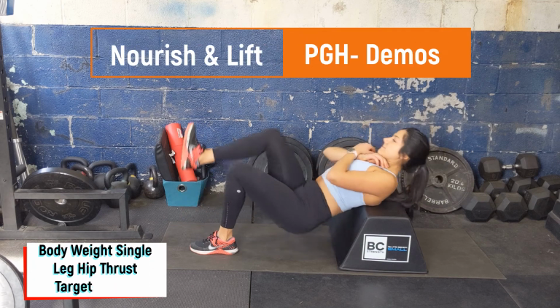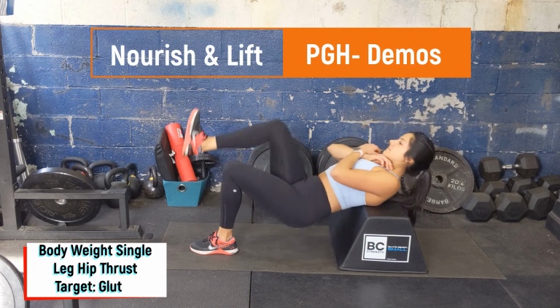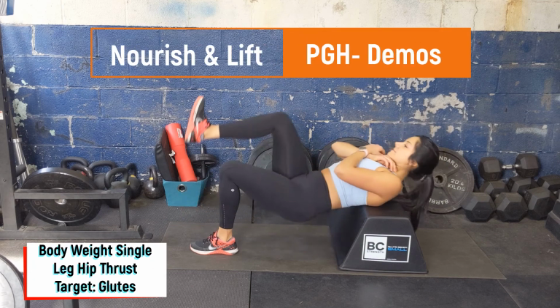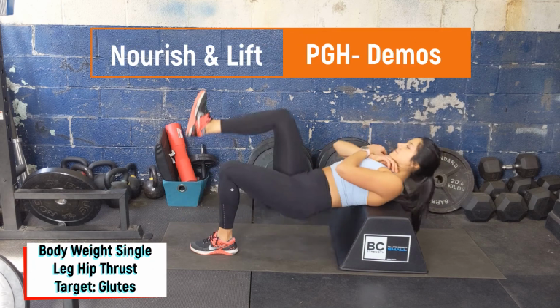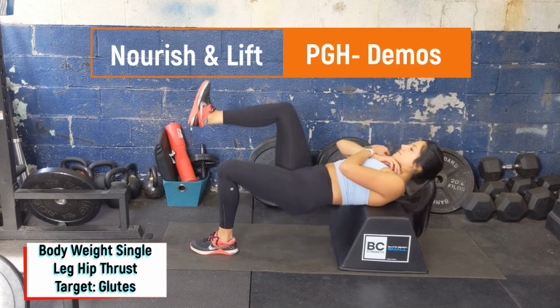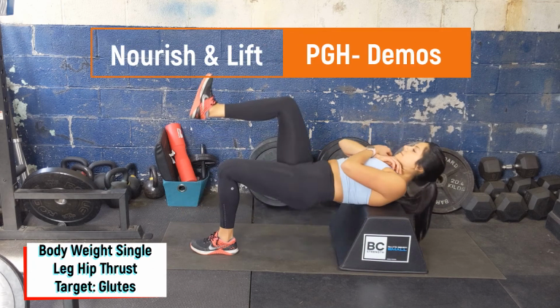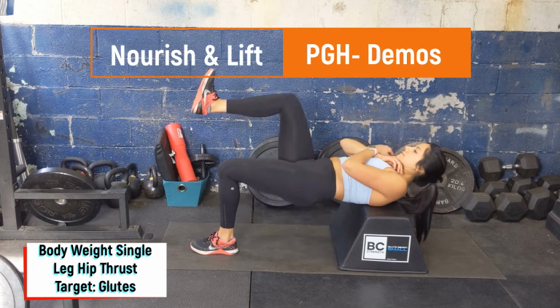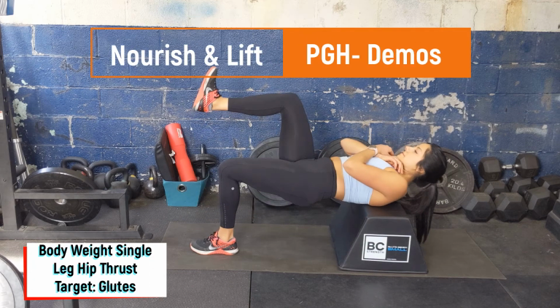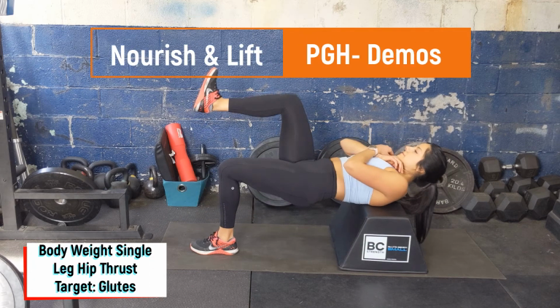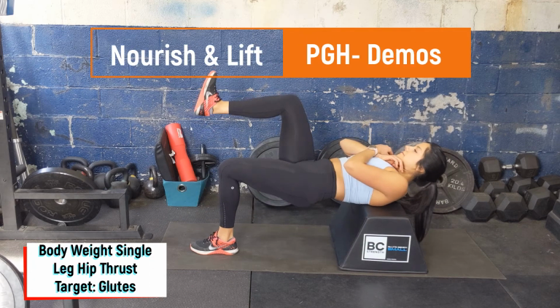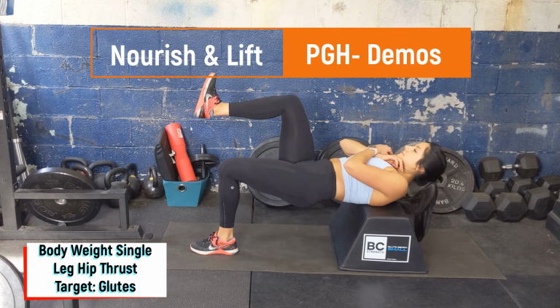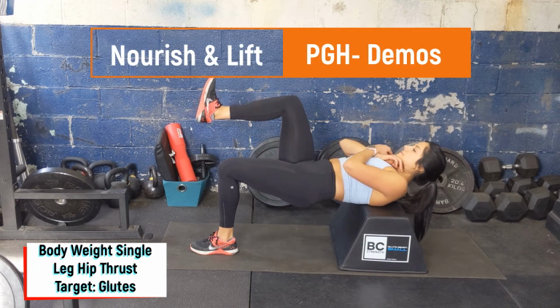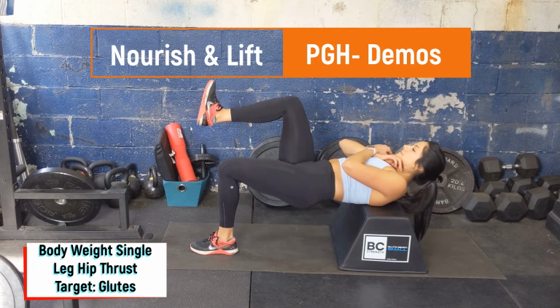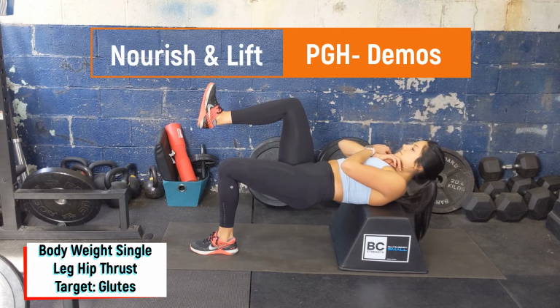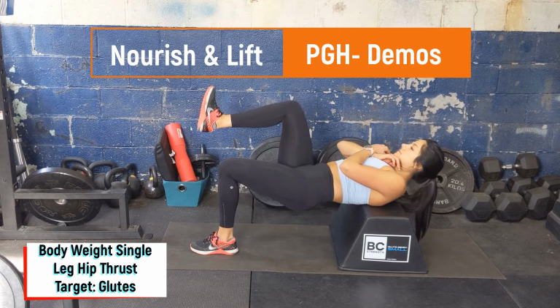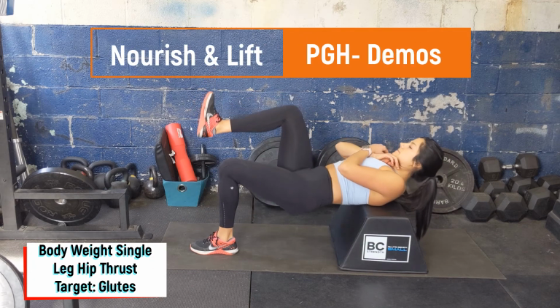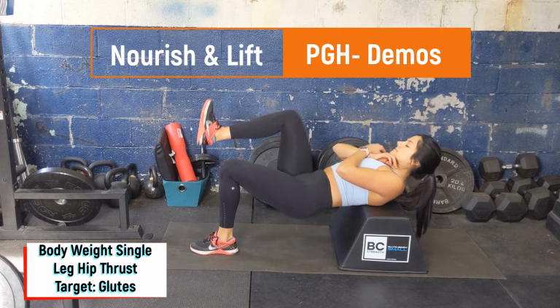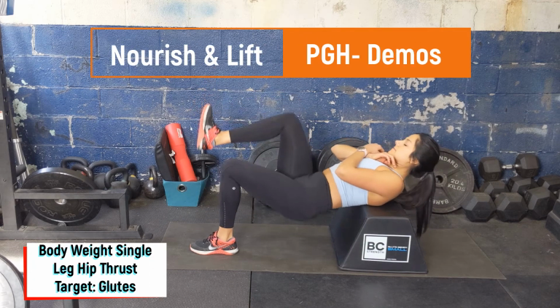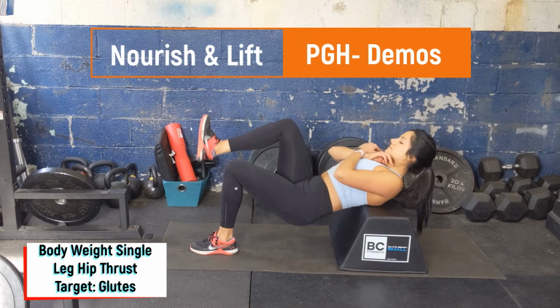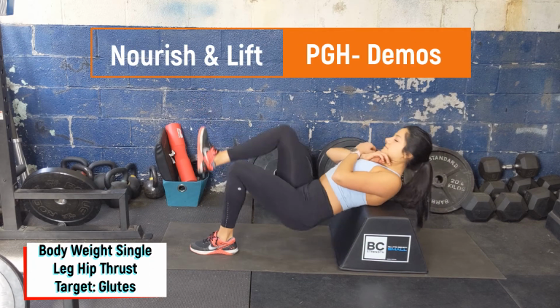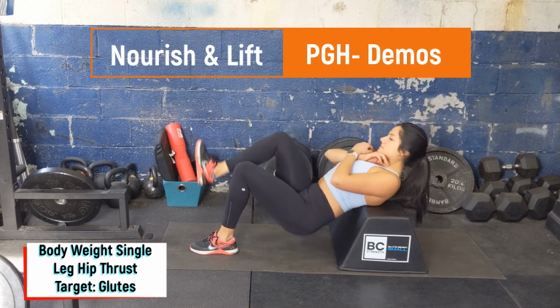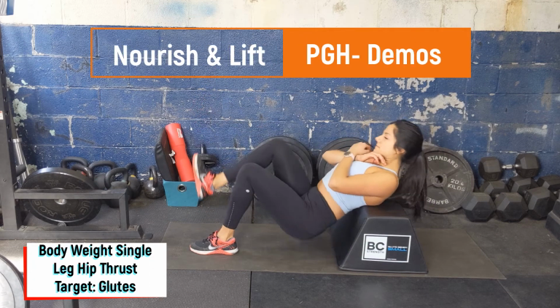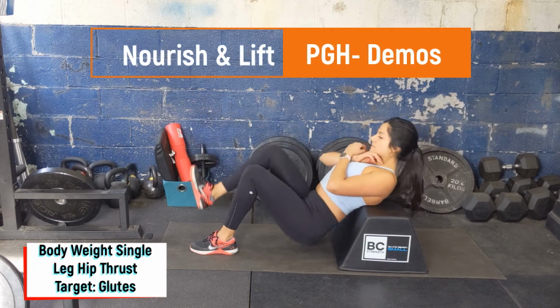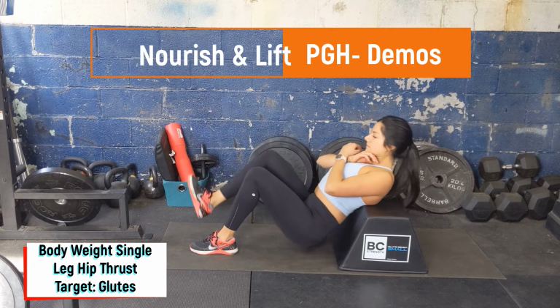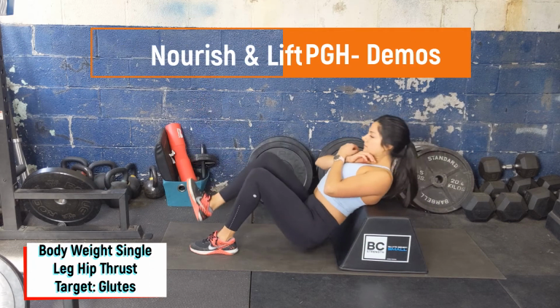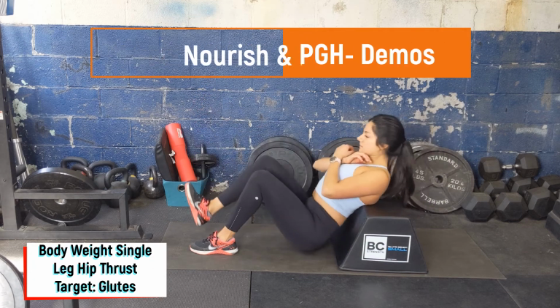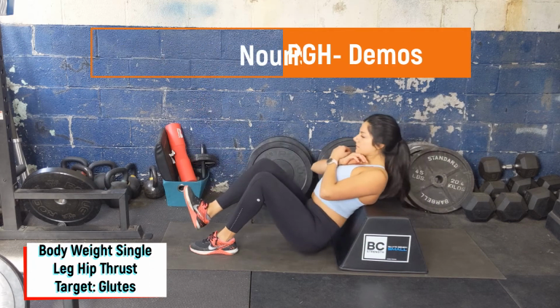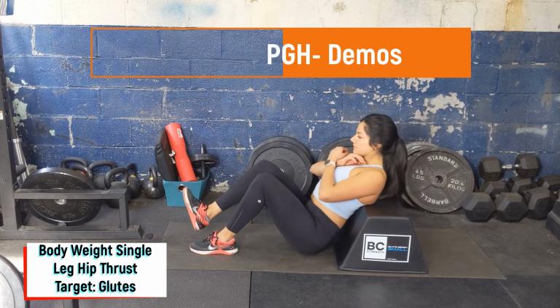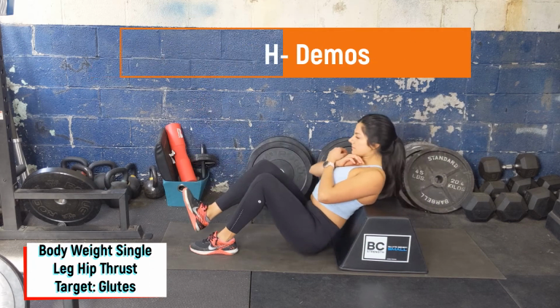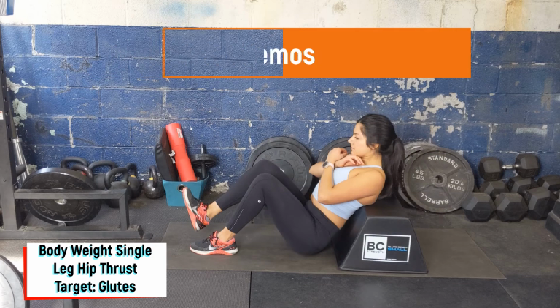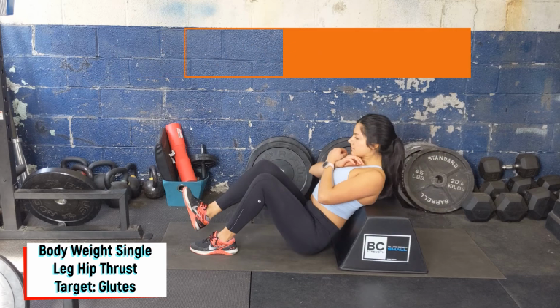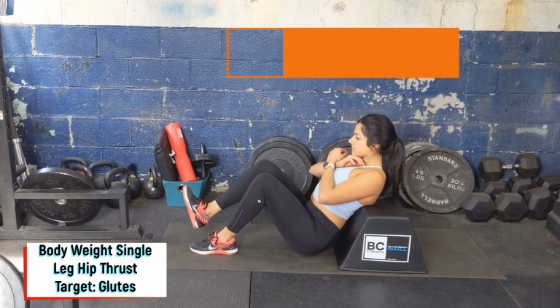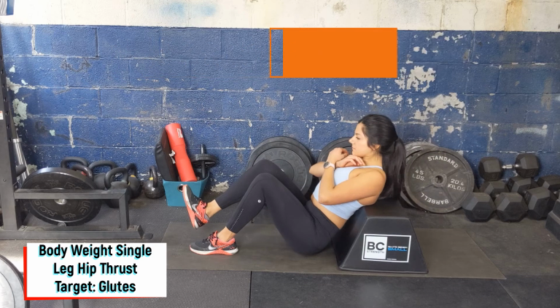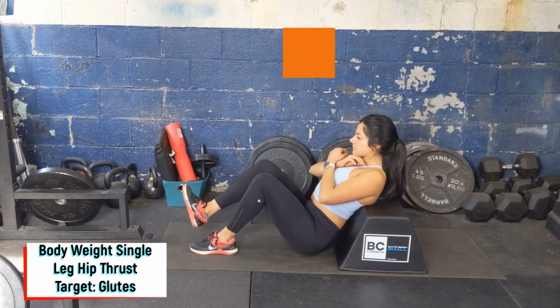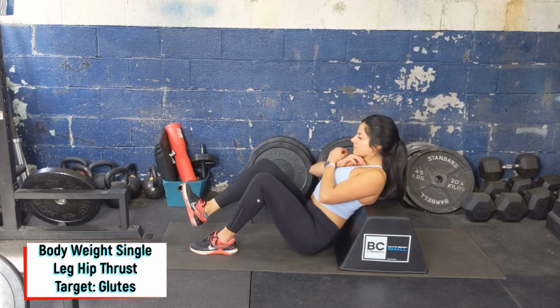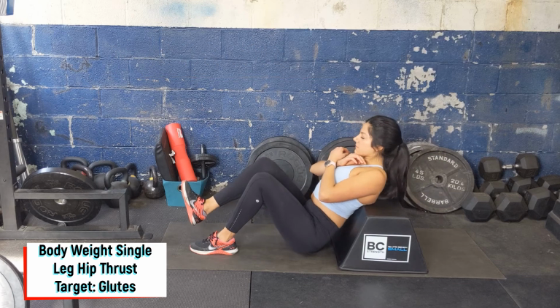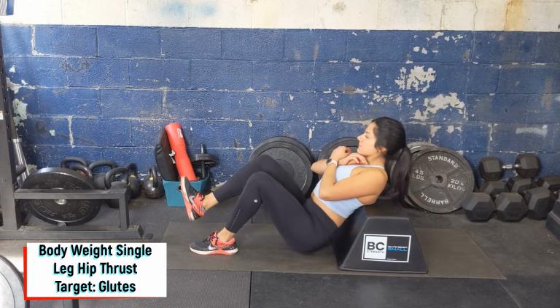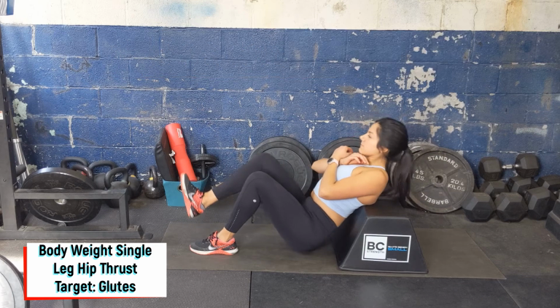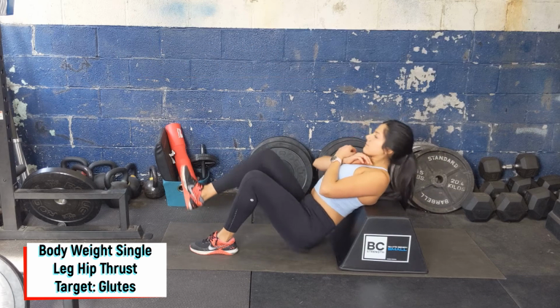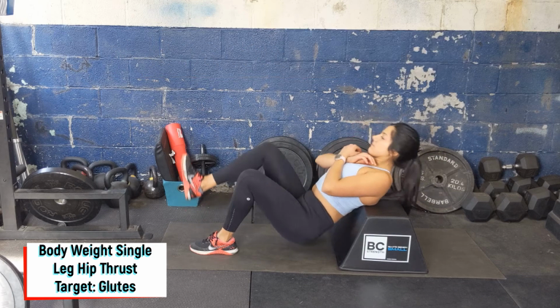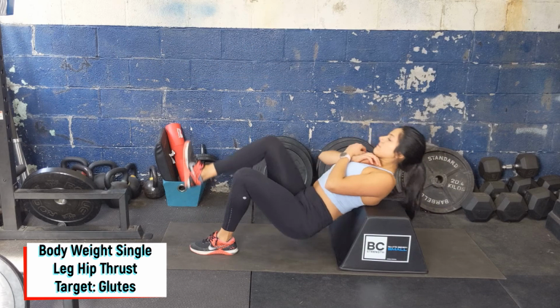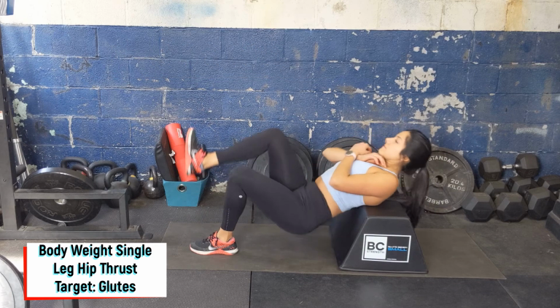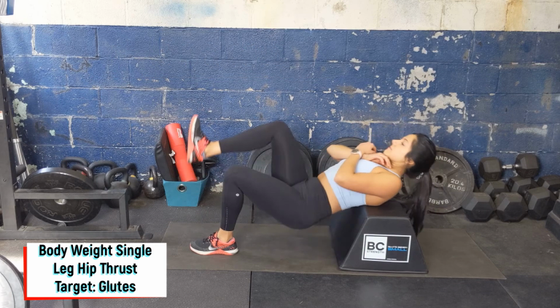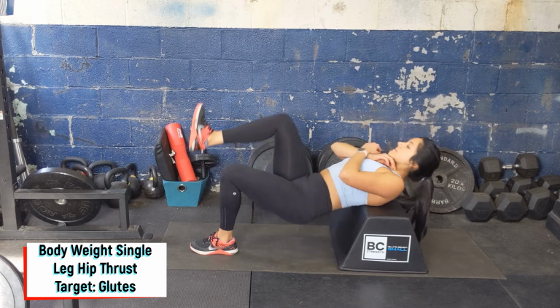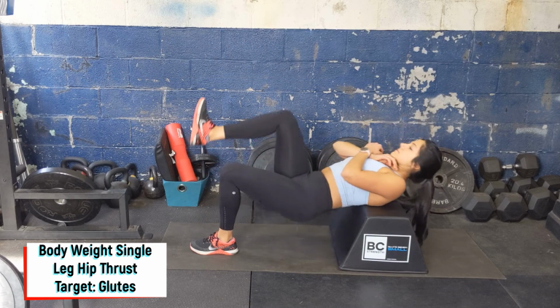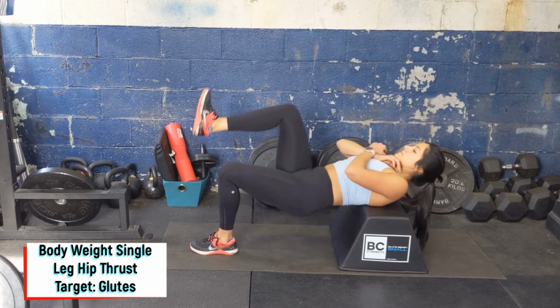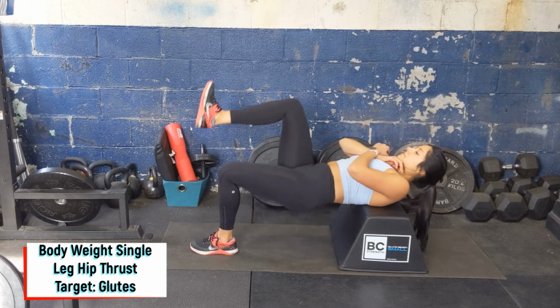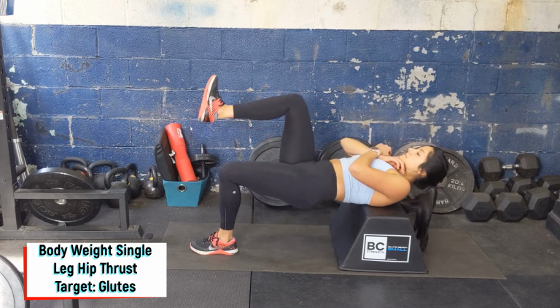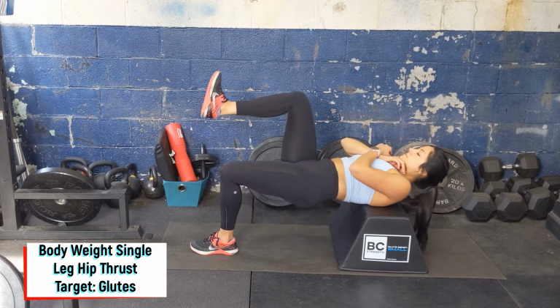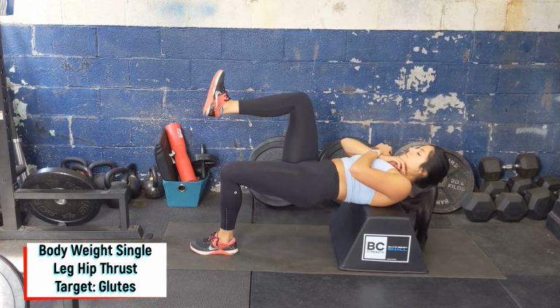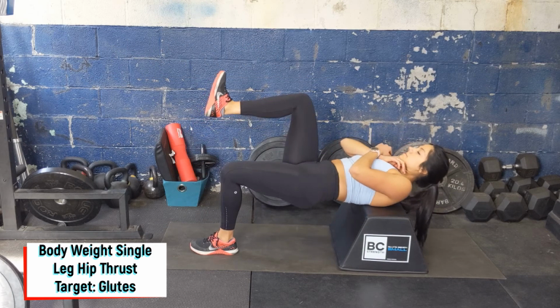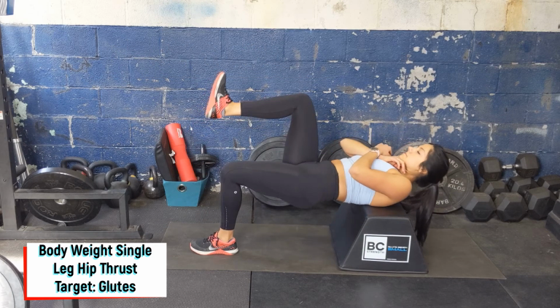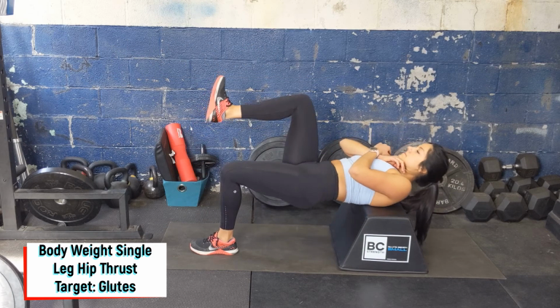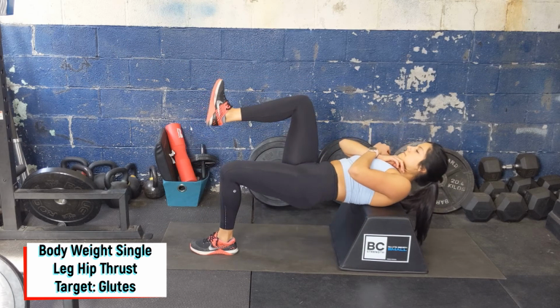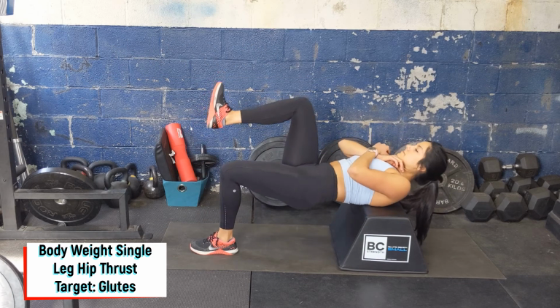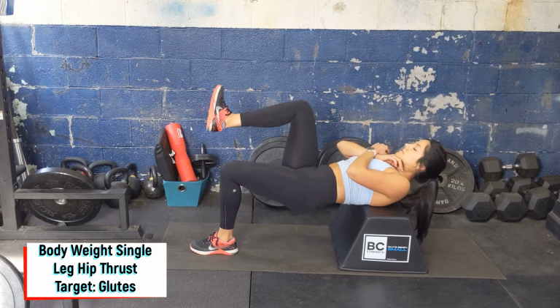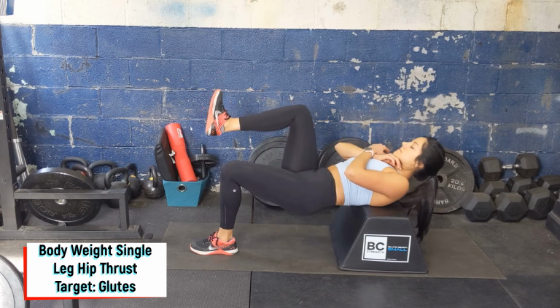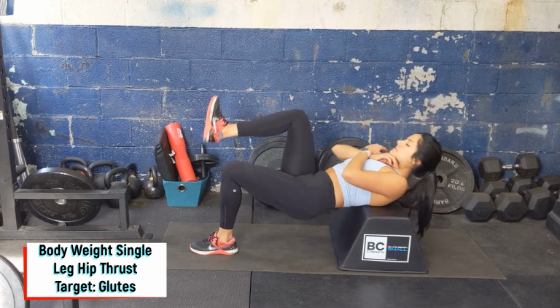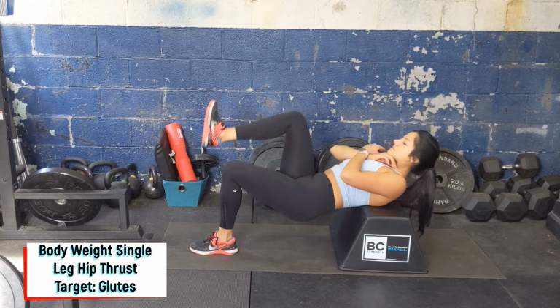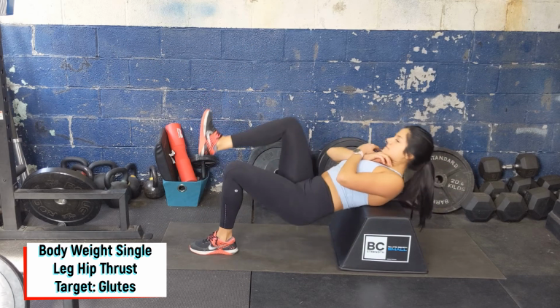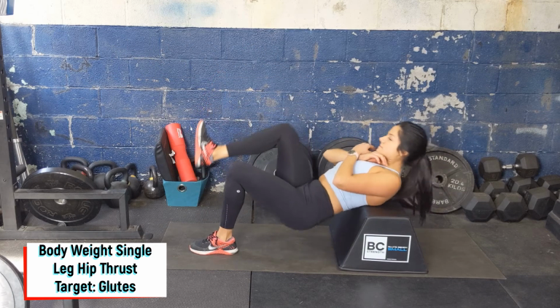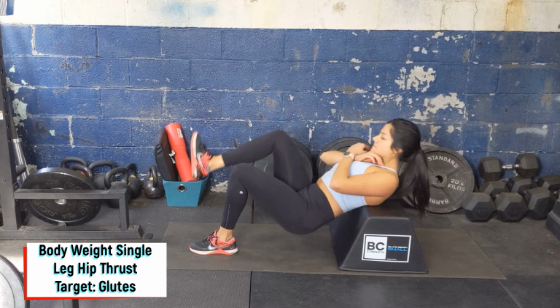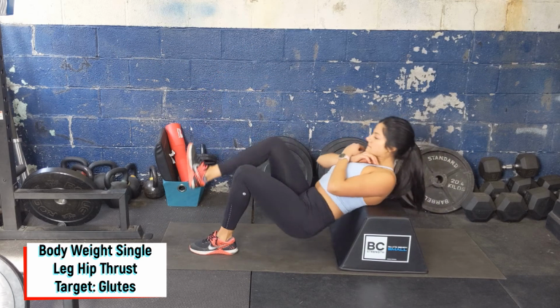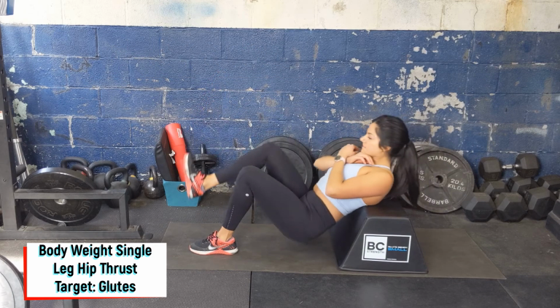Start sitting on the floor with the bench behind you. Bring both legs in. You're going to start with the weaker glute's leg flat on the floor. The stronger leg is going to be lifted up.